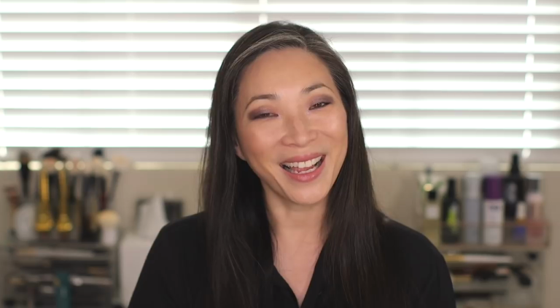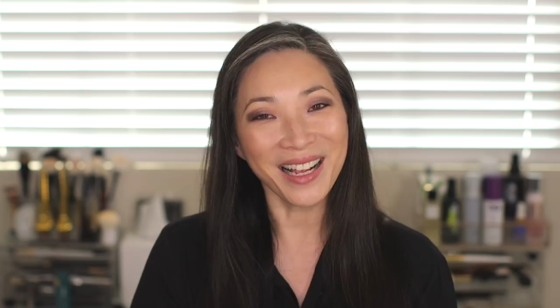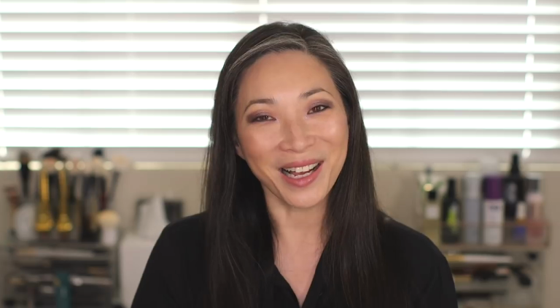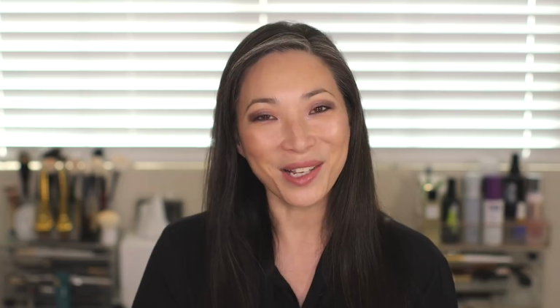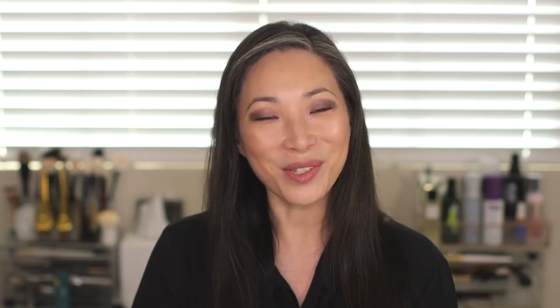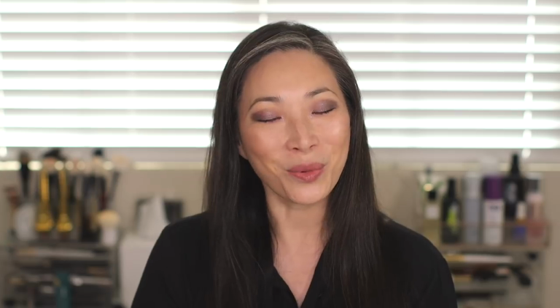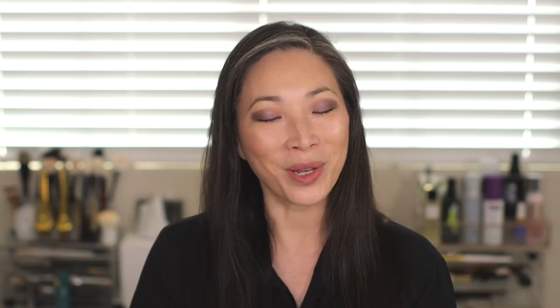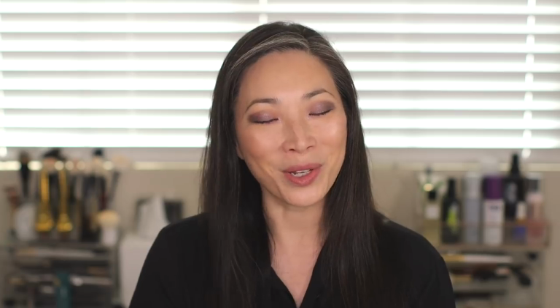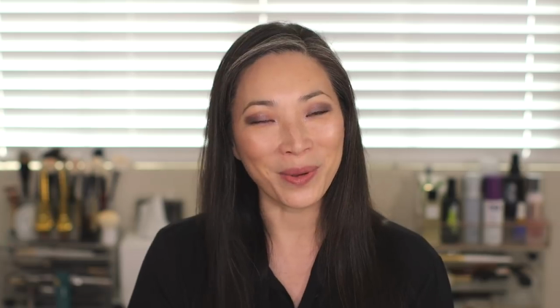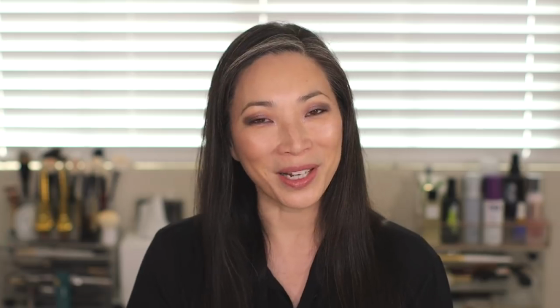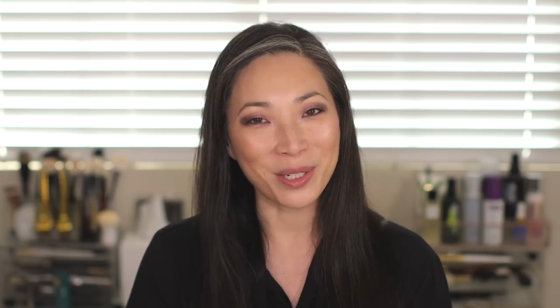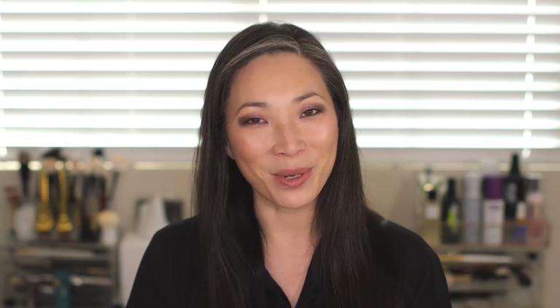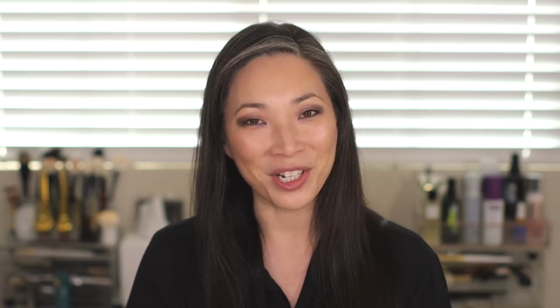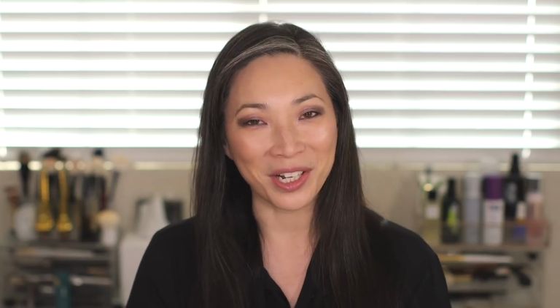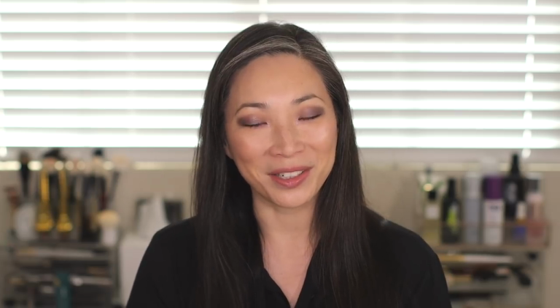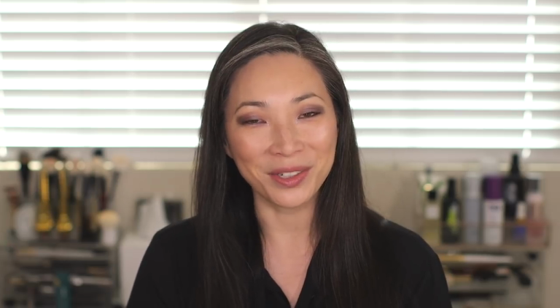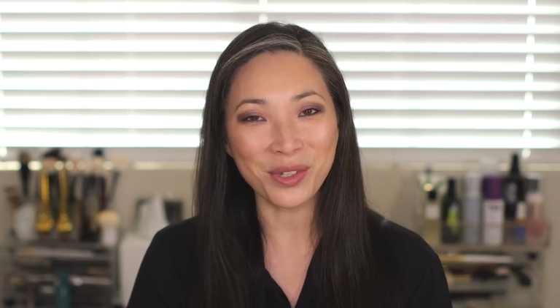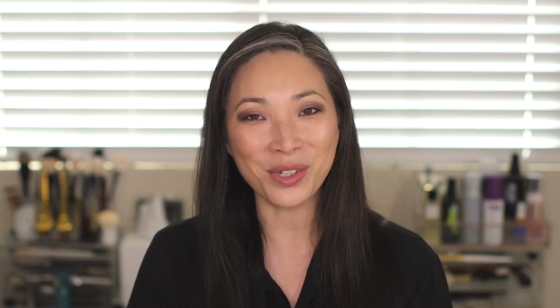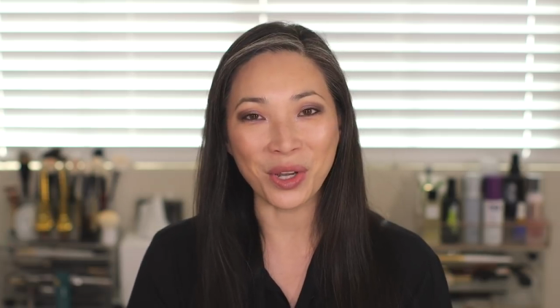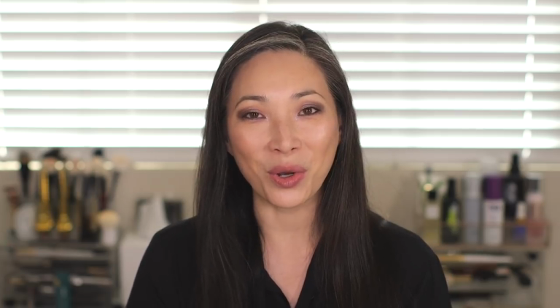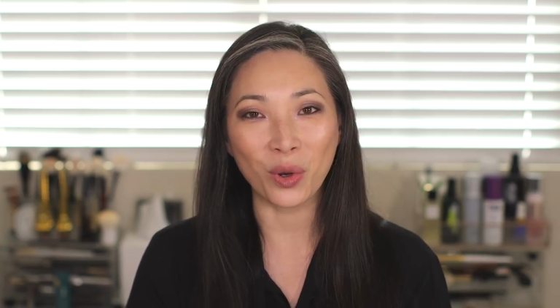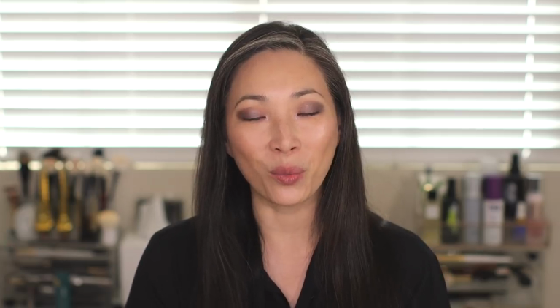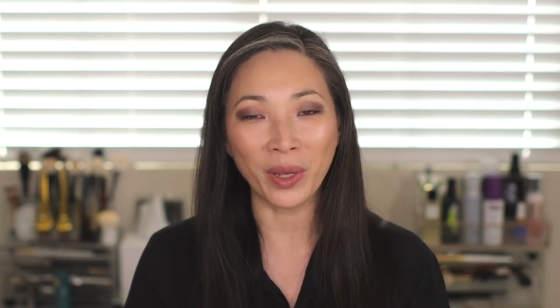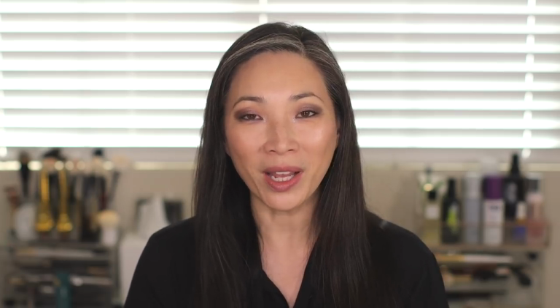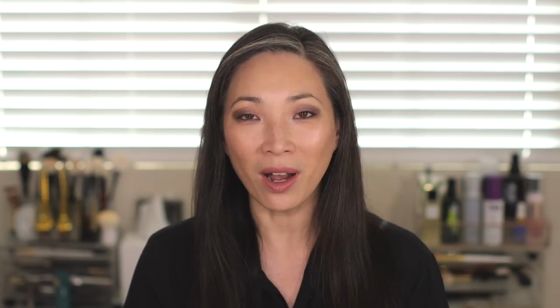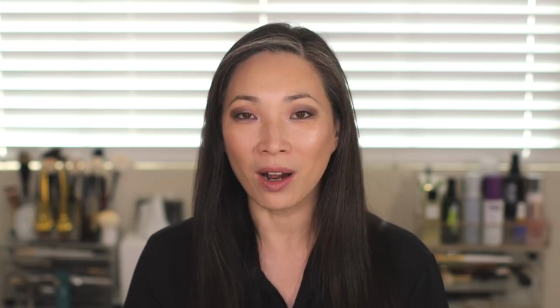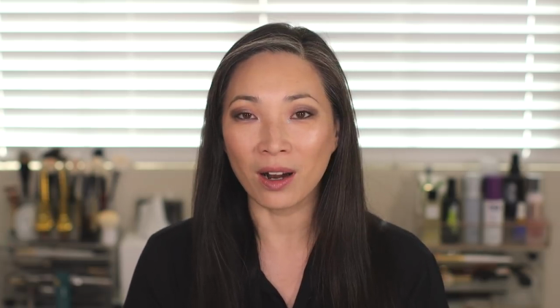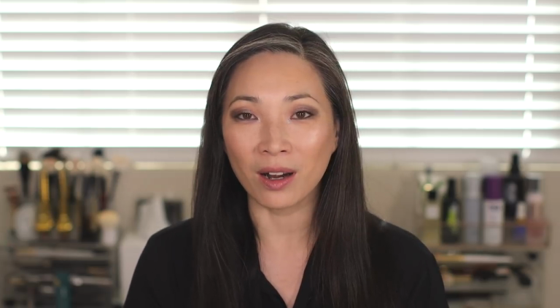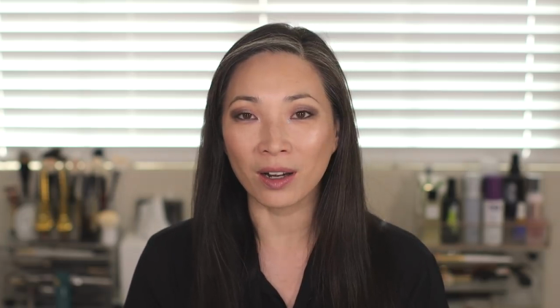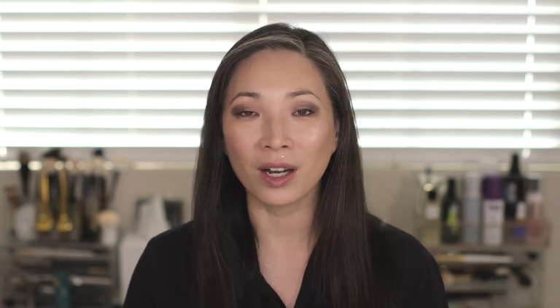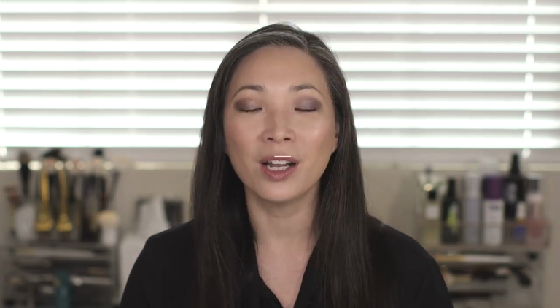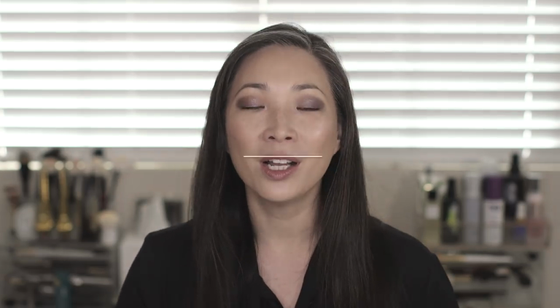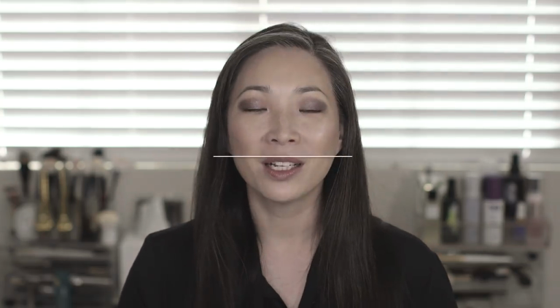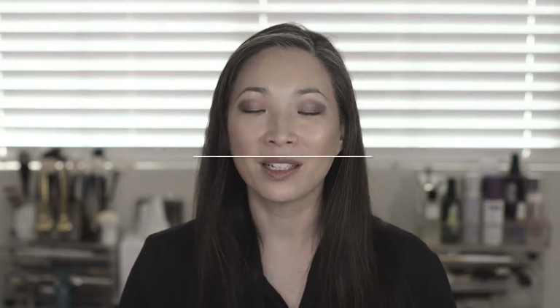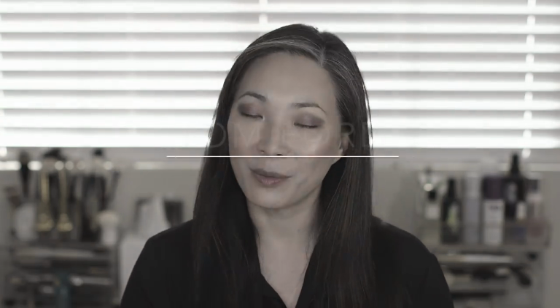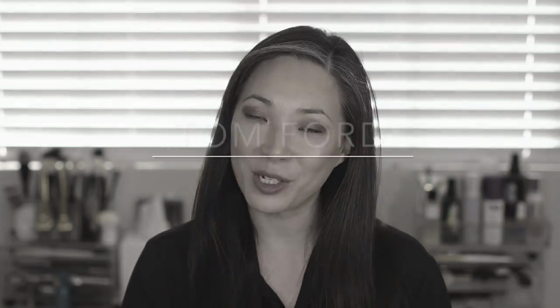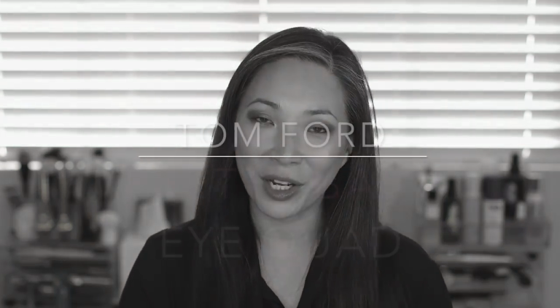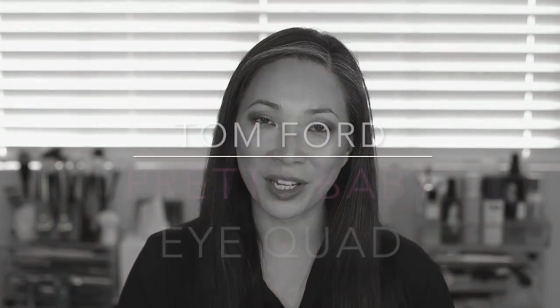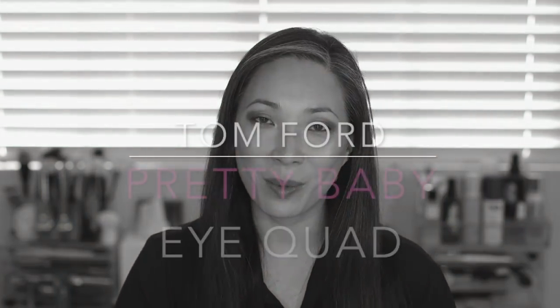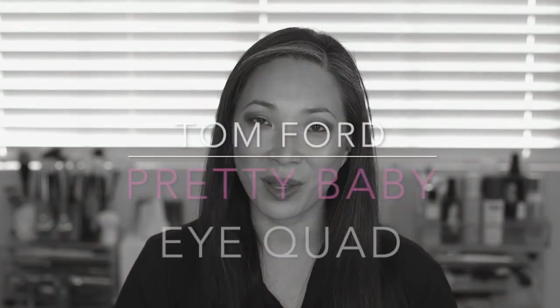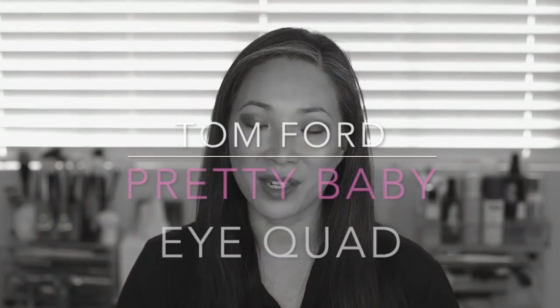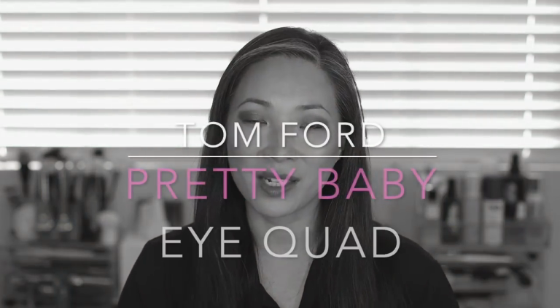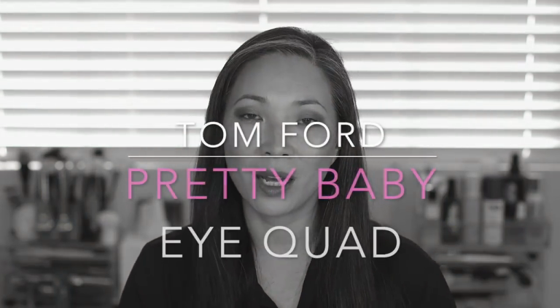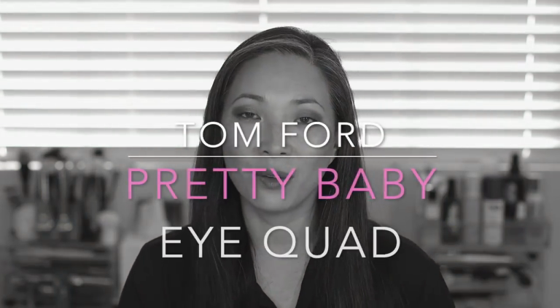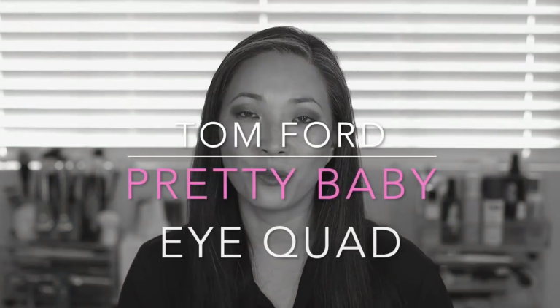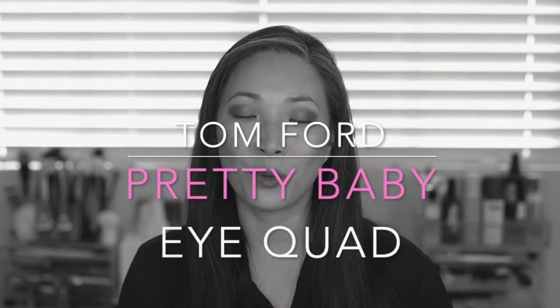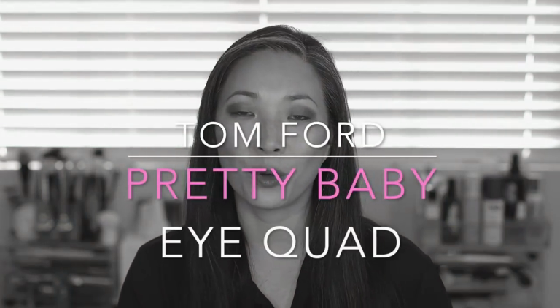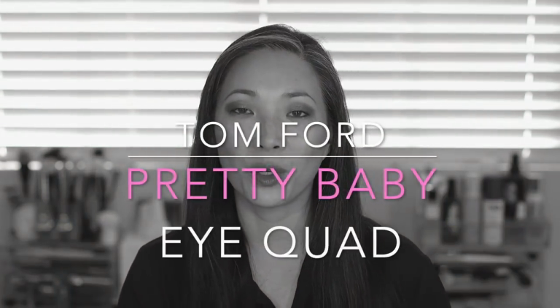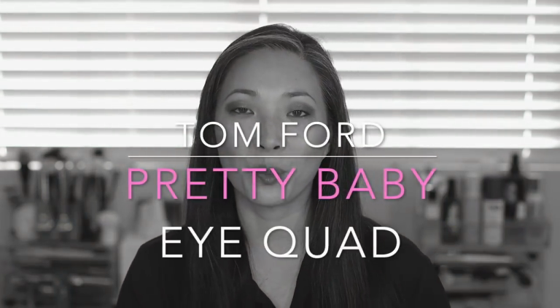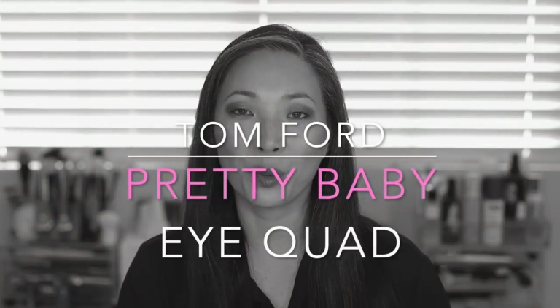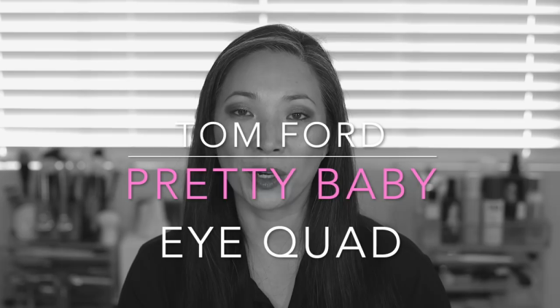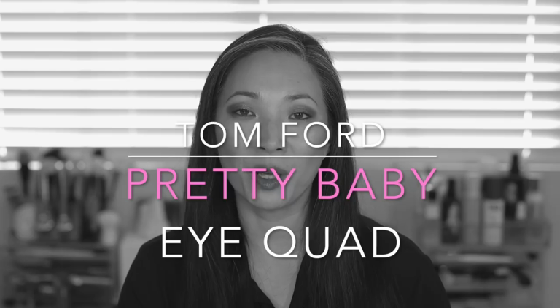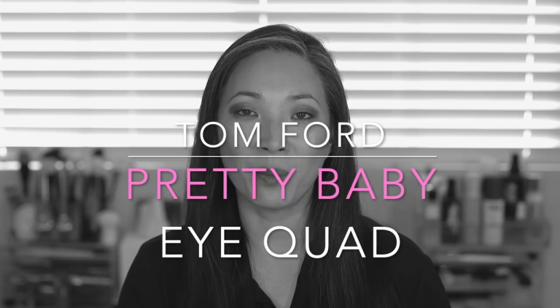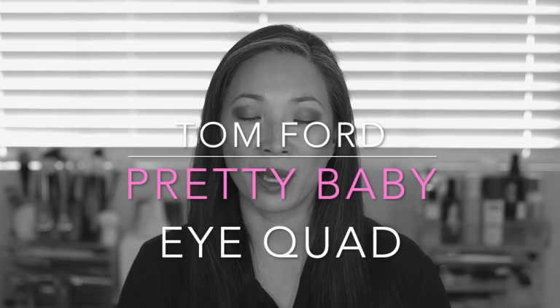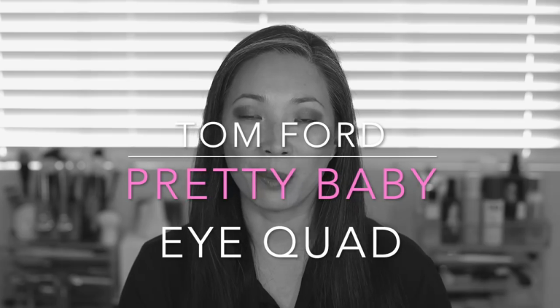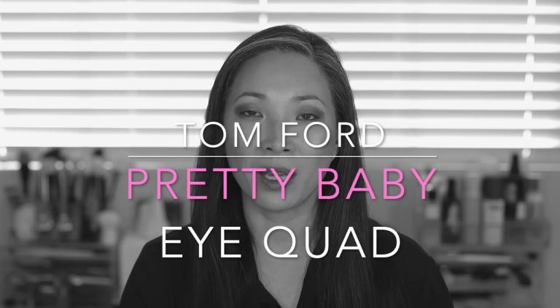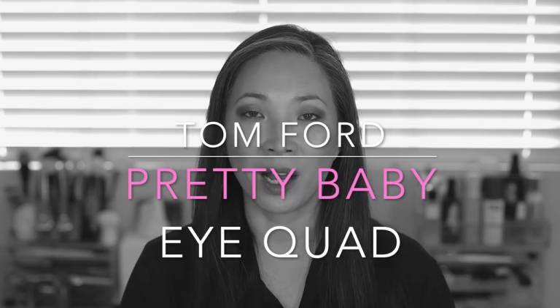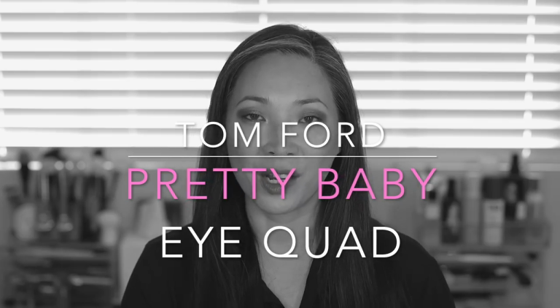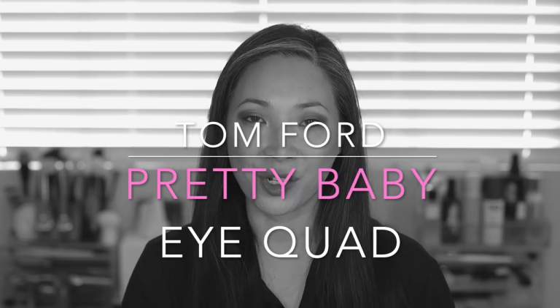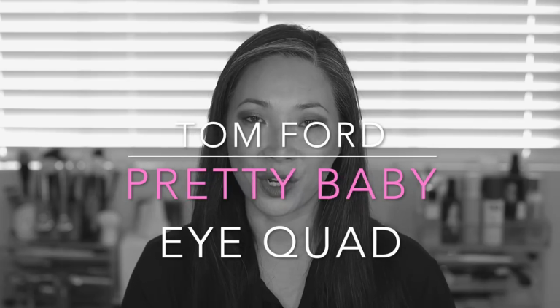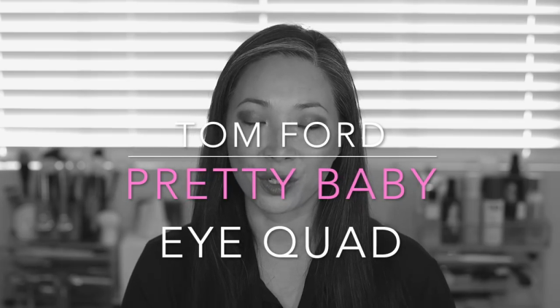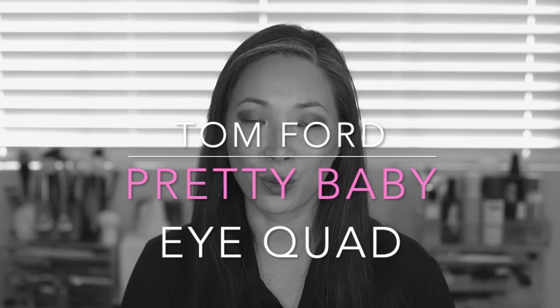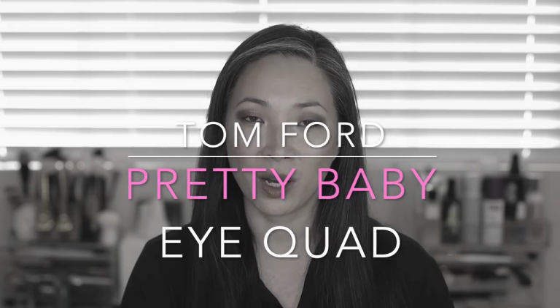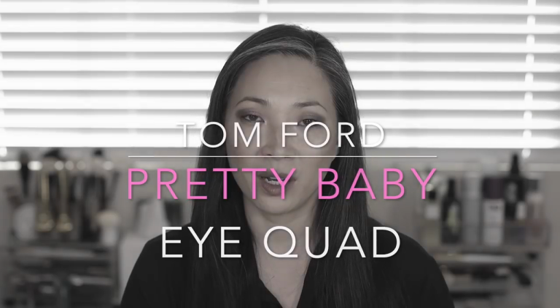Hey guys, welcome back to my channel. So we are going to be talking about the Tom Ford Pretty Baby Eyeshadow Quad.